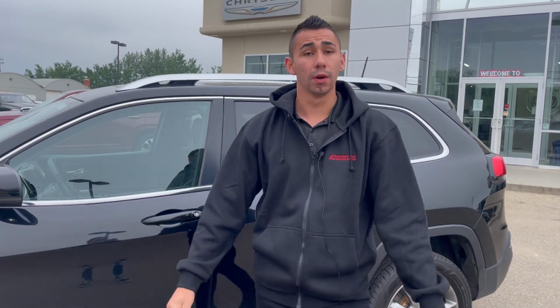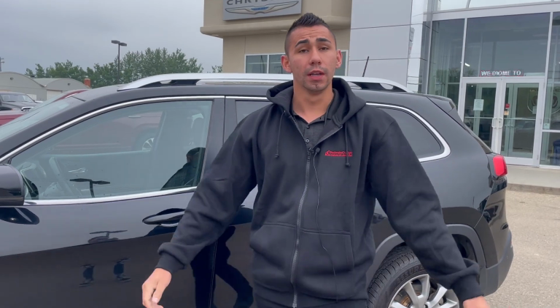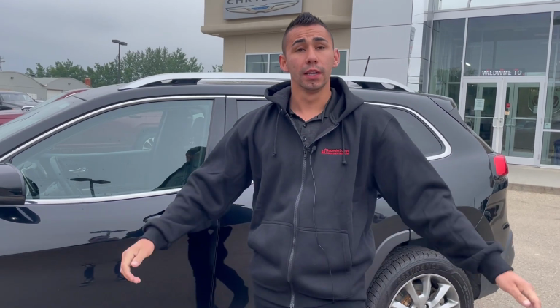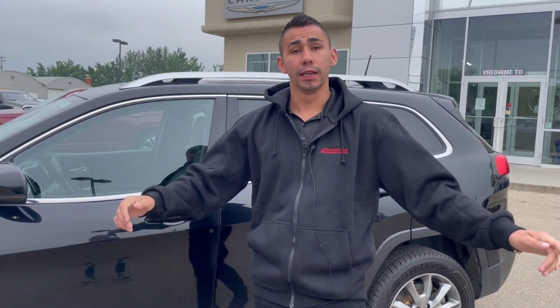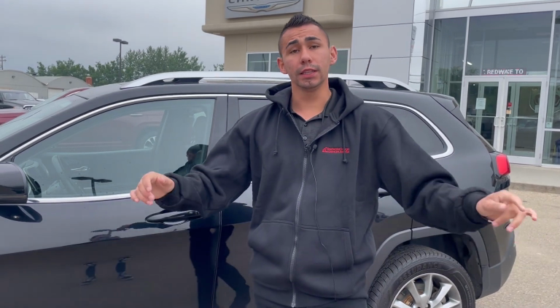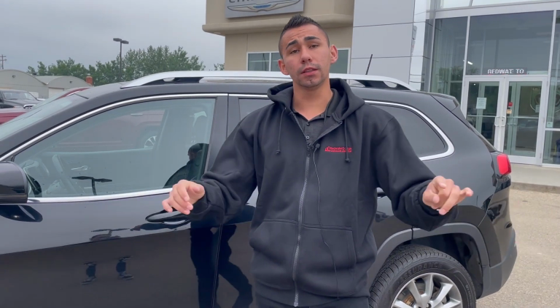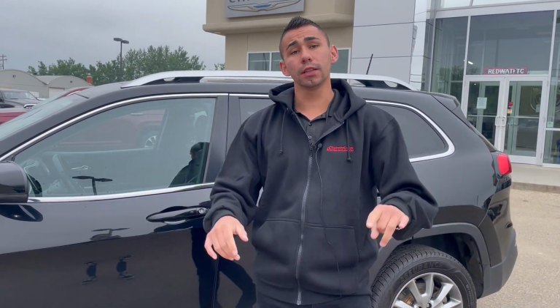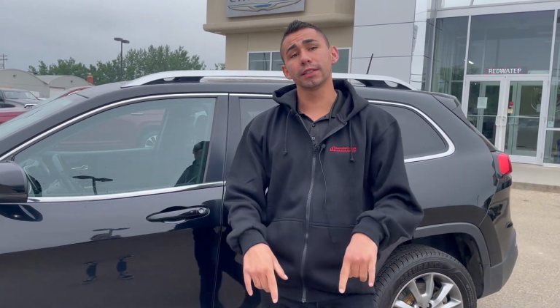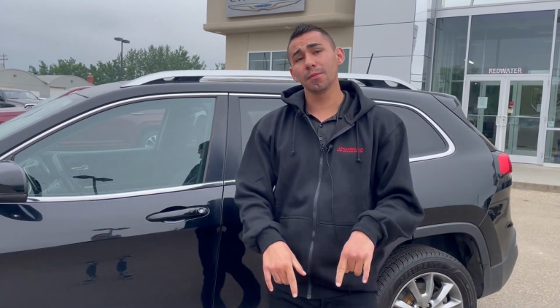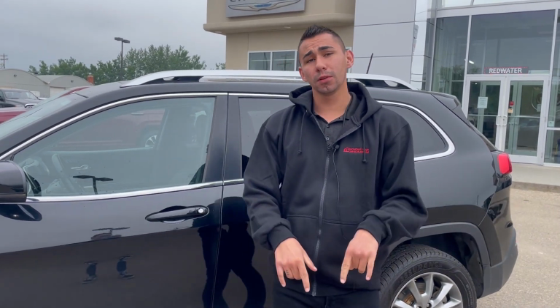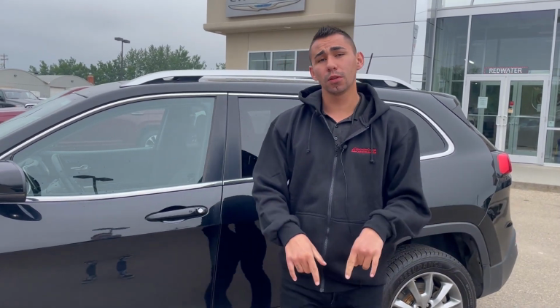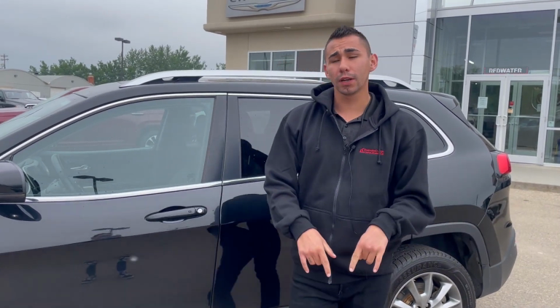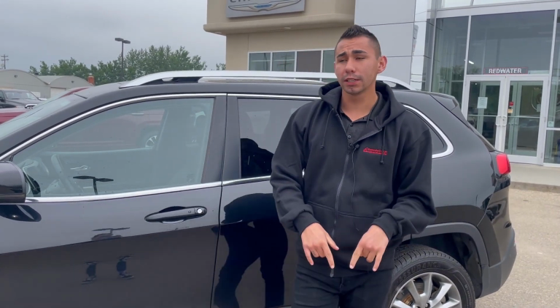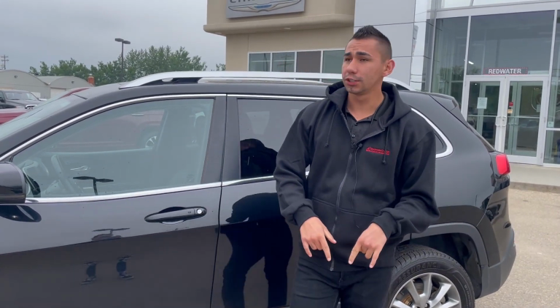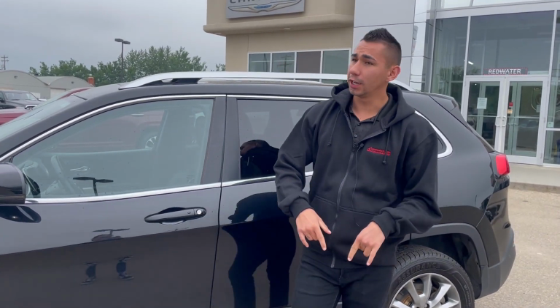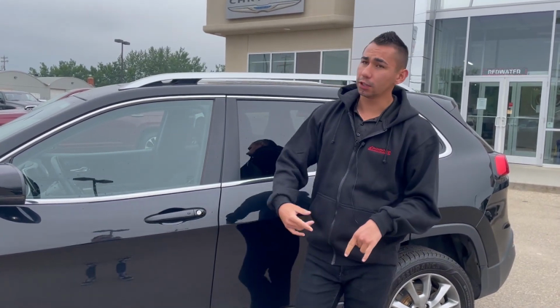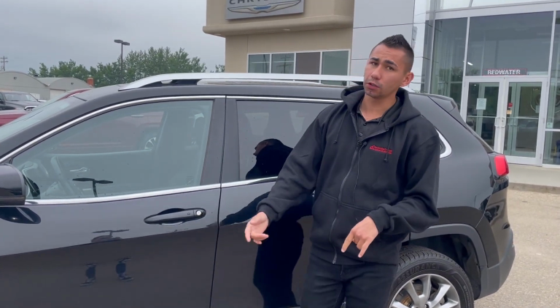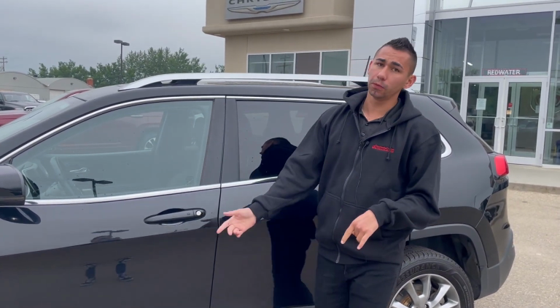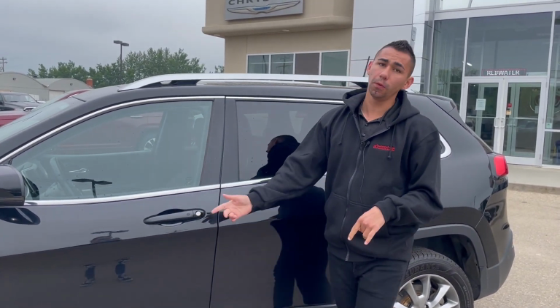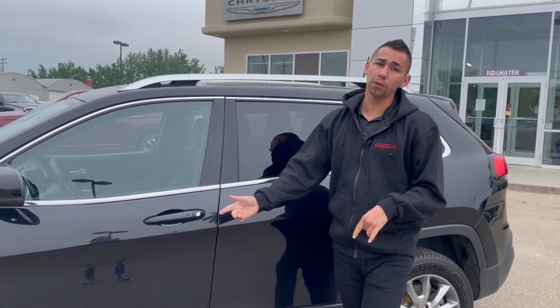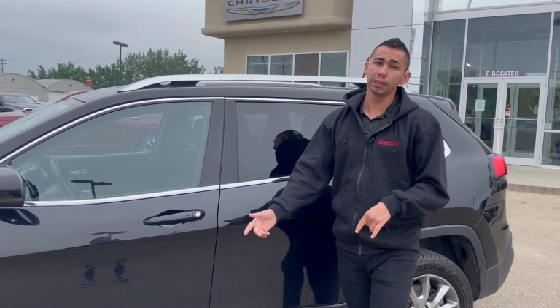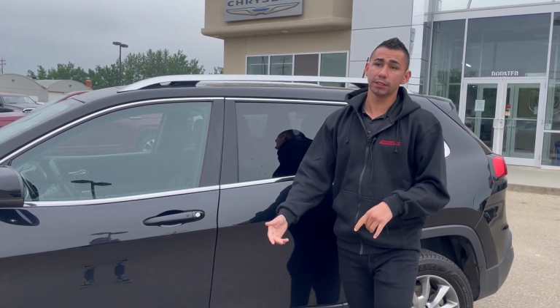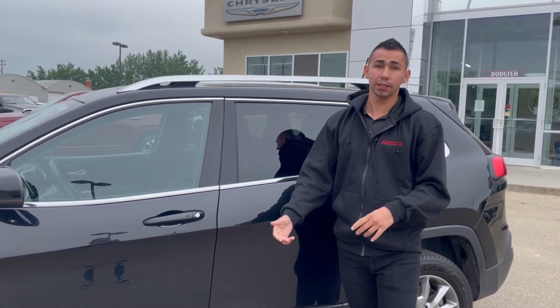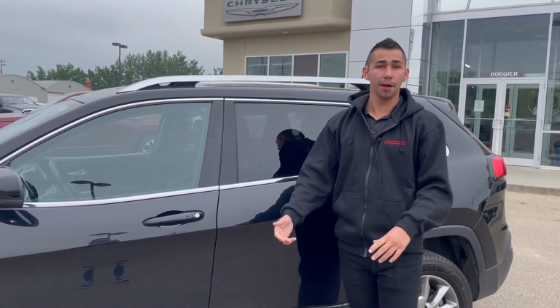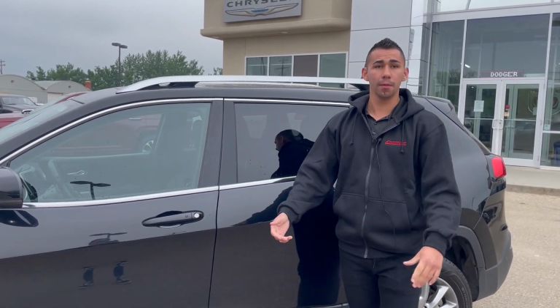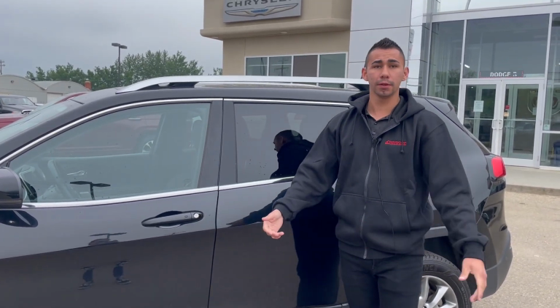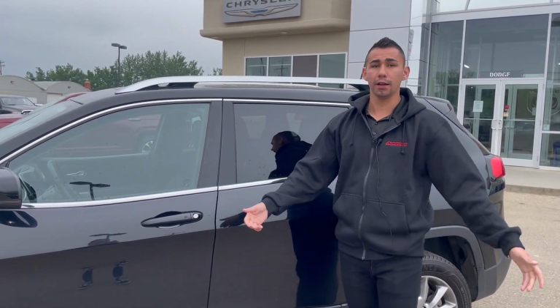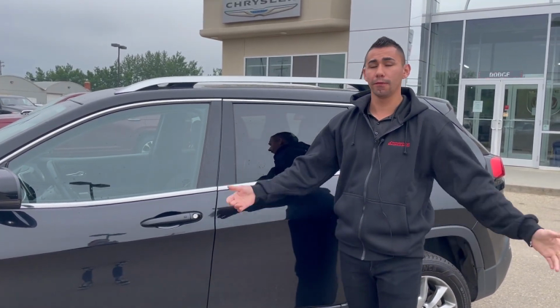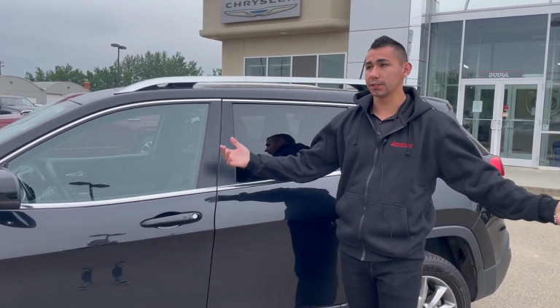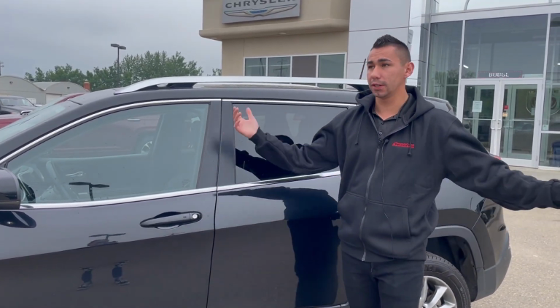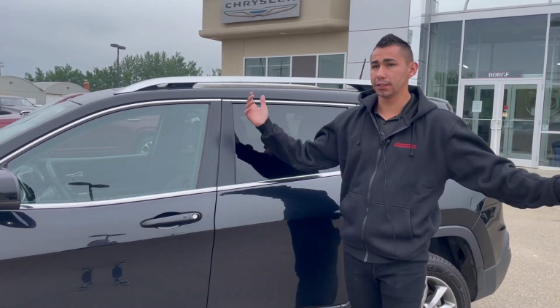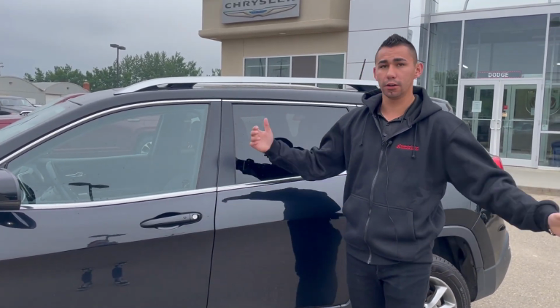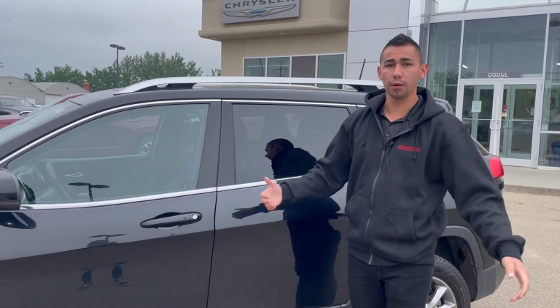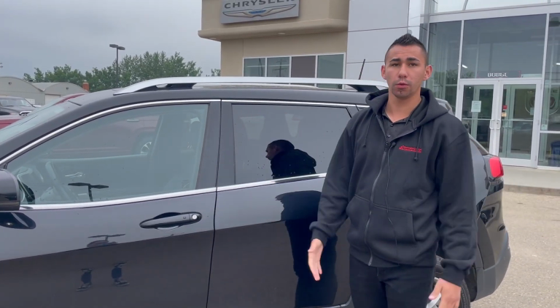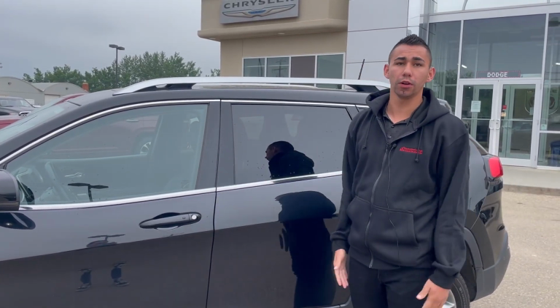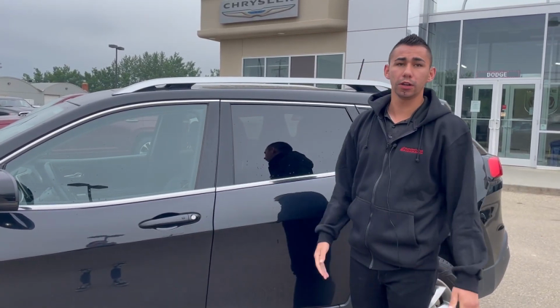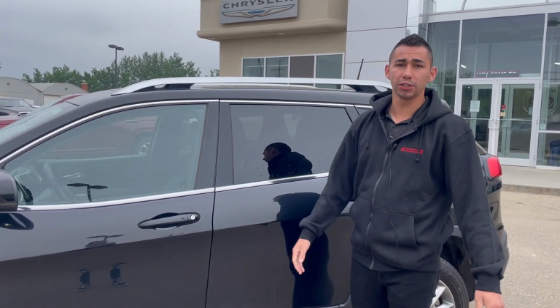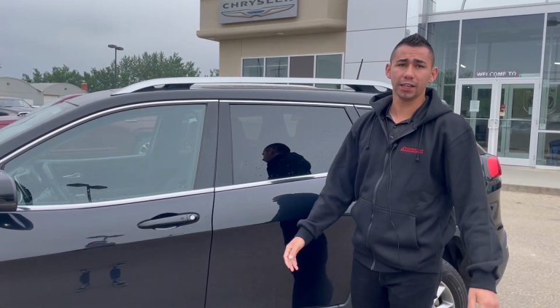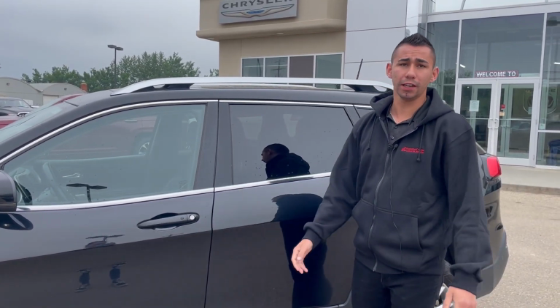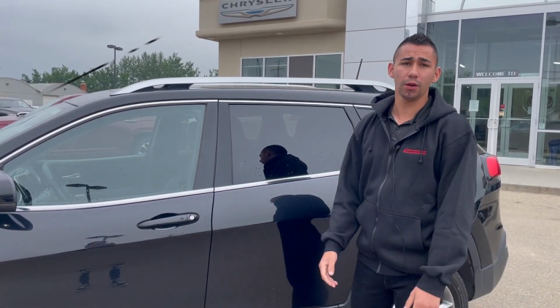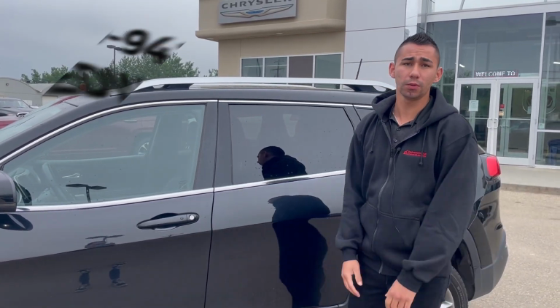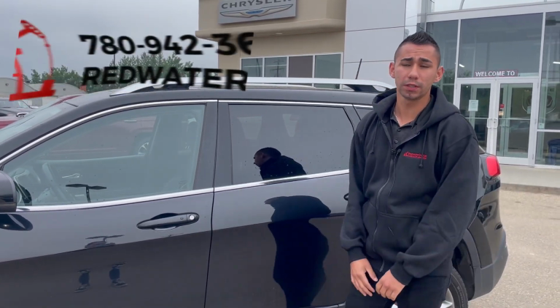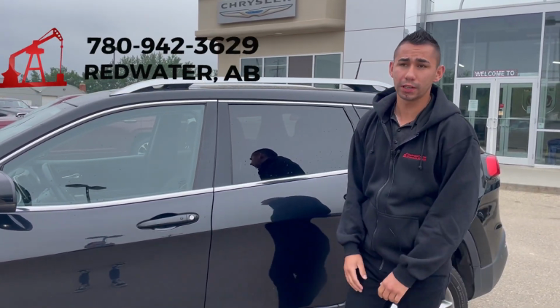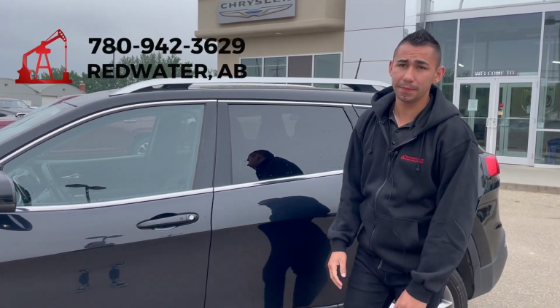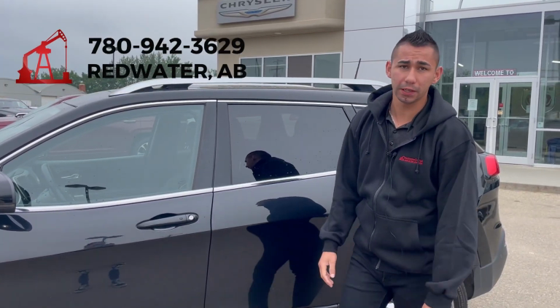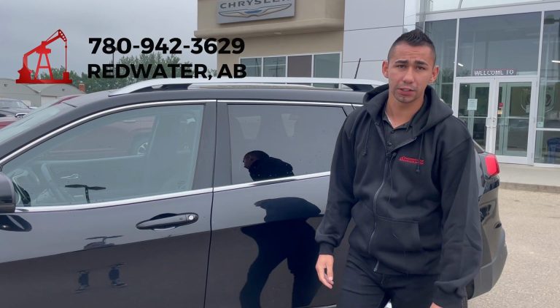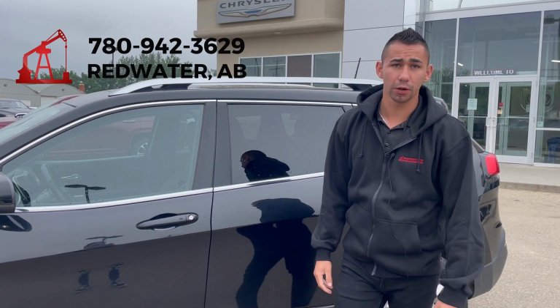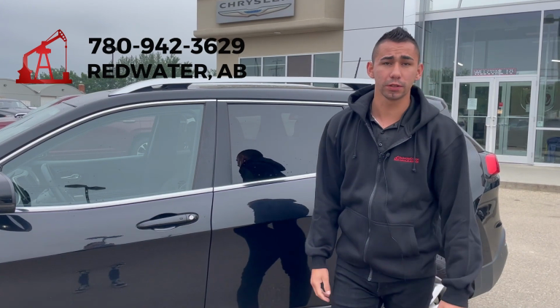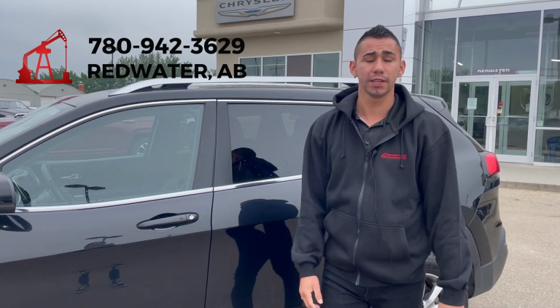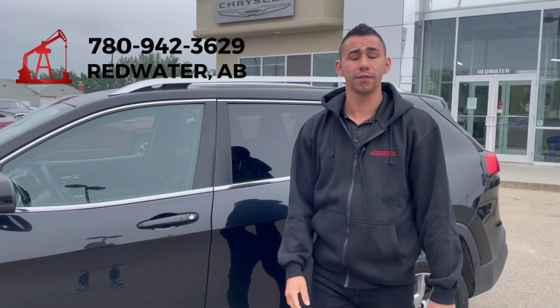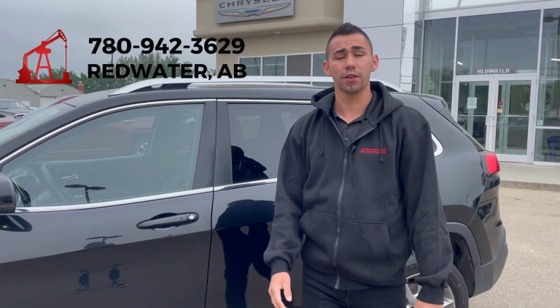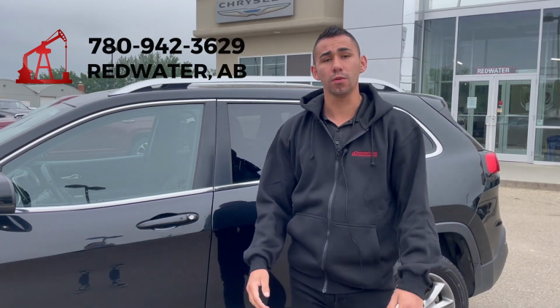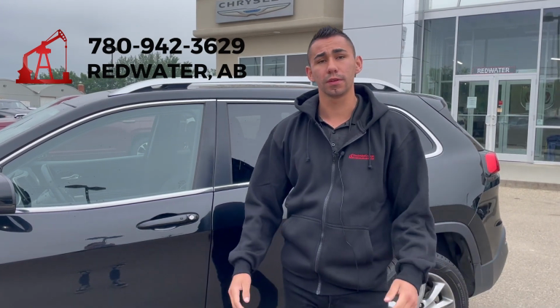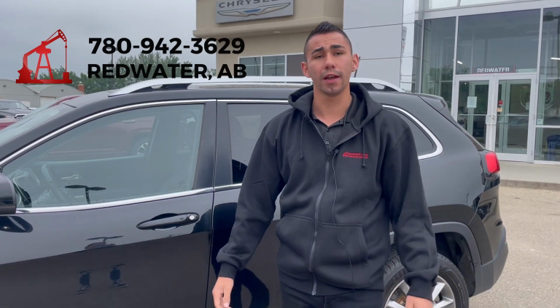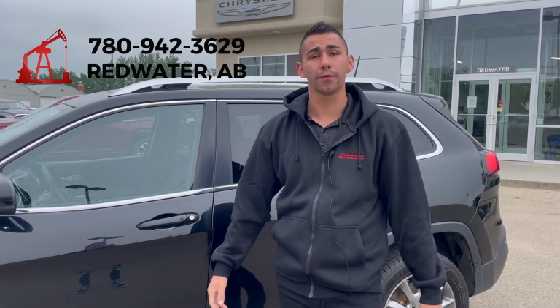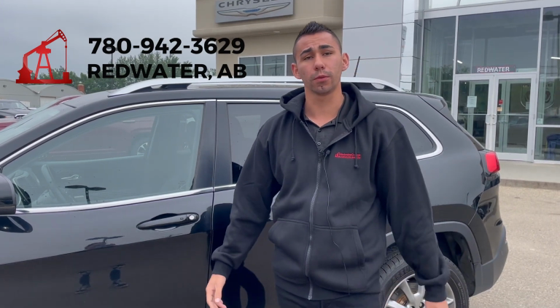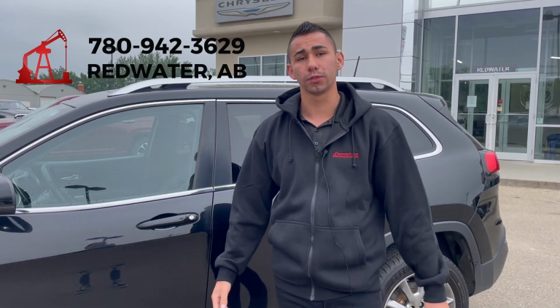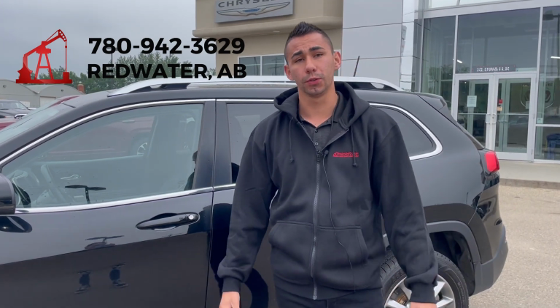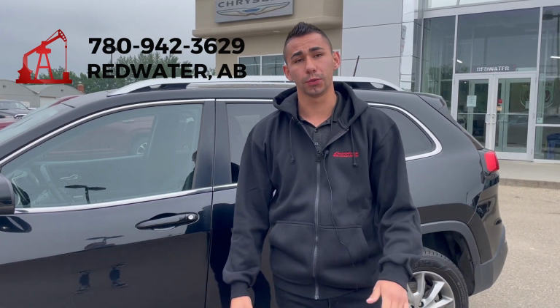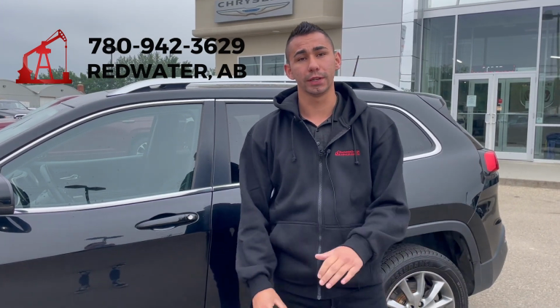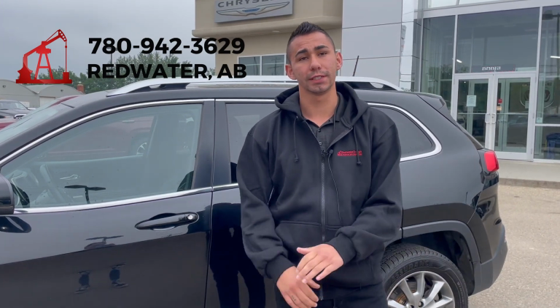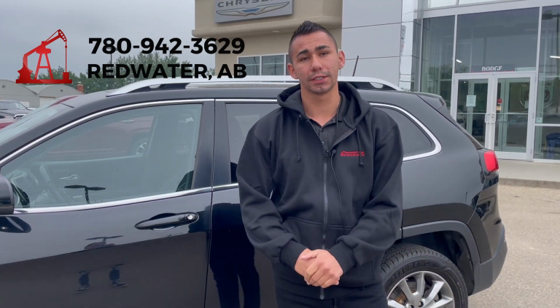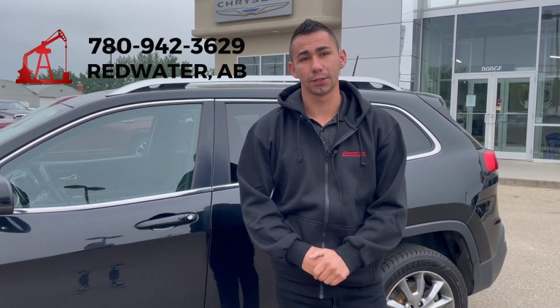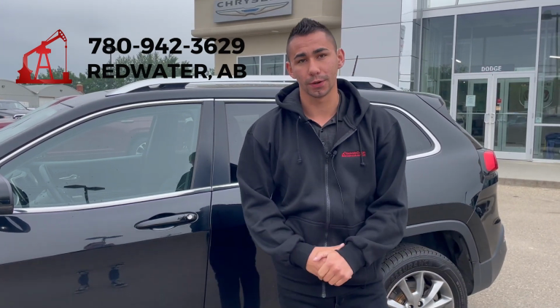So hit the link down below, check out the full list and come on down. Visit us here at Redwater Dodge. Check it out — give me a shout at 780-942-3629.